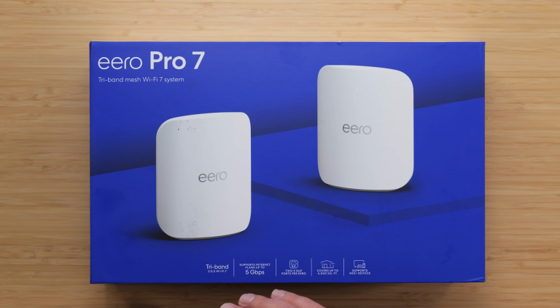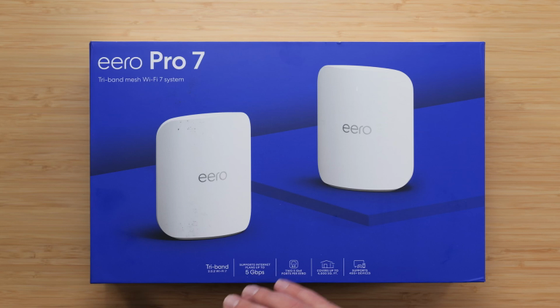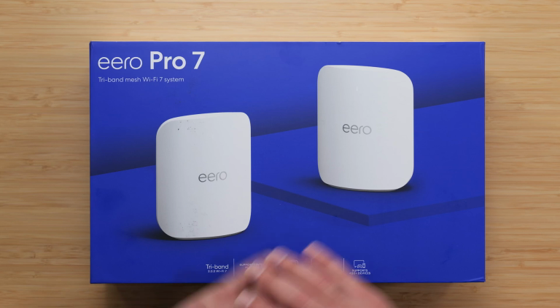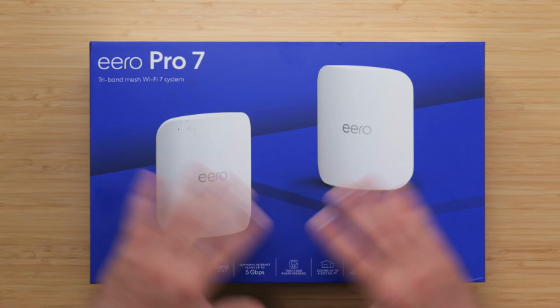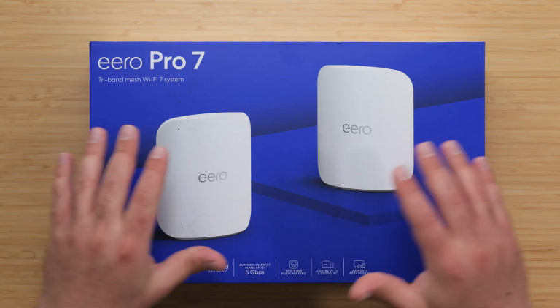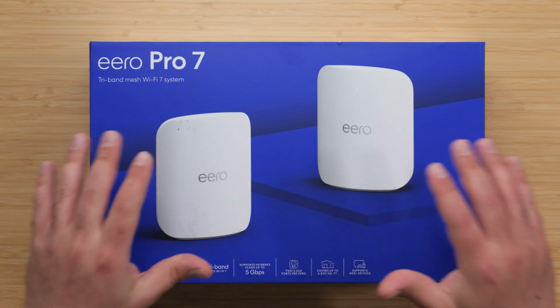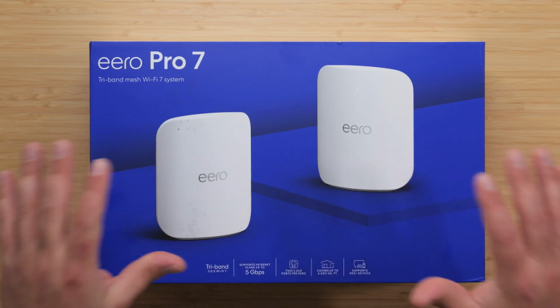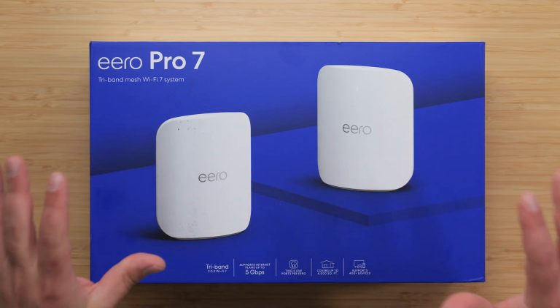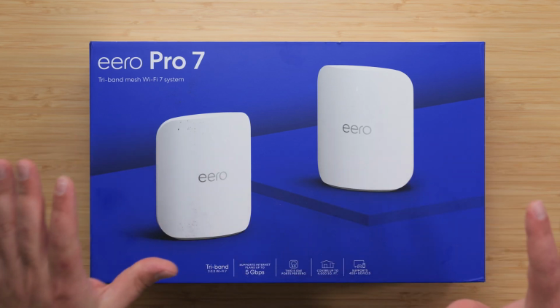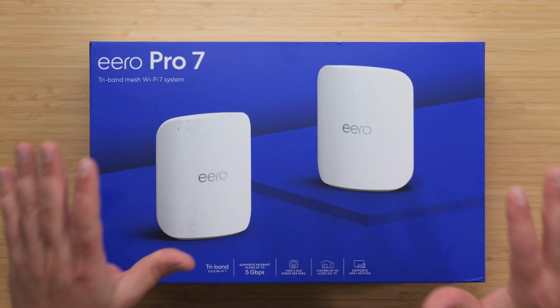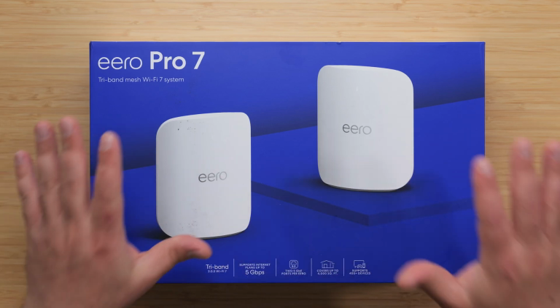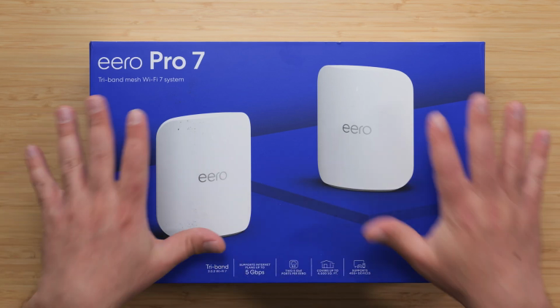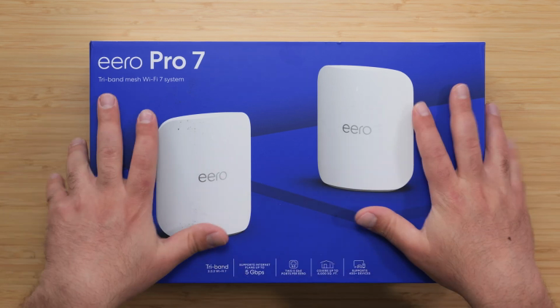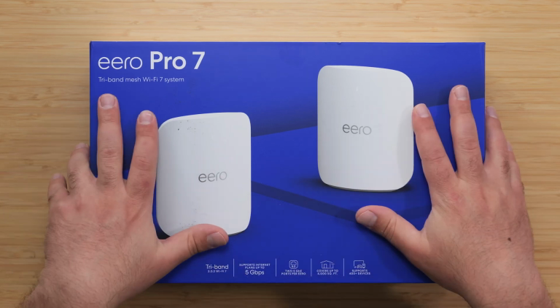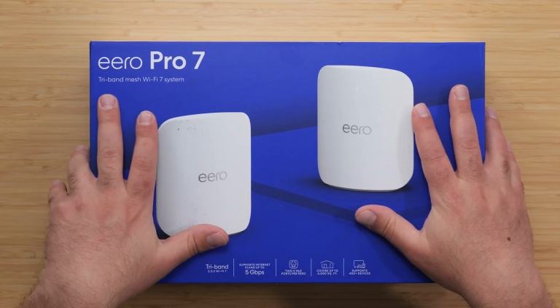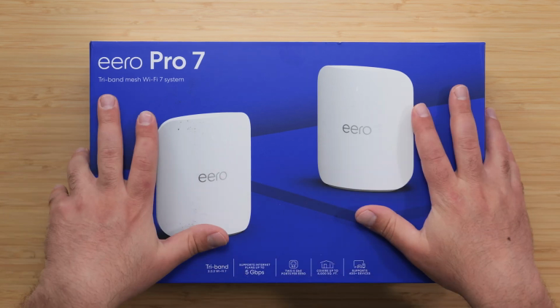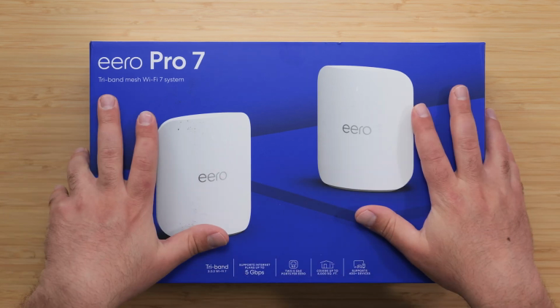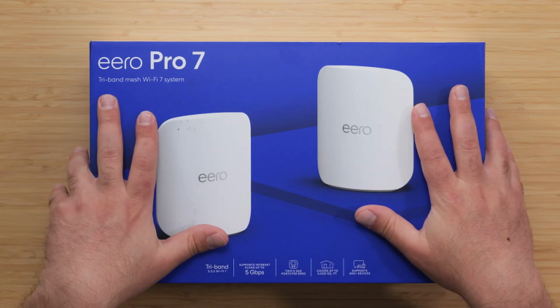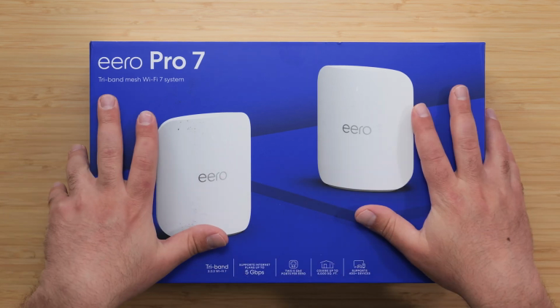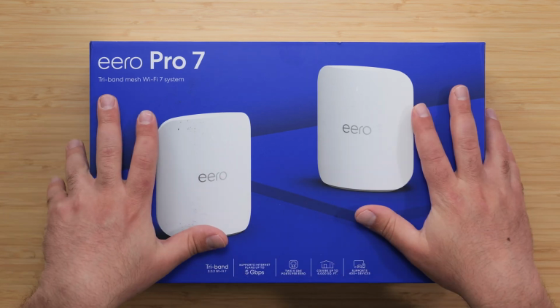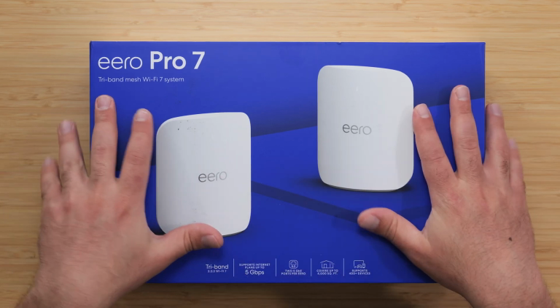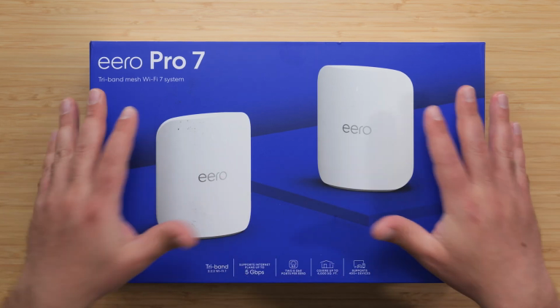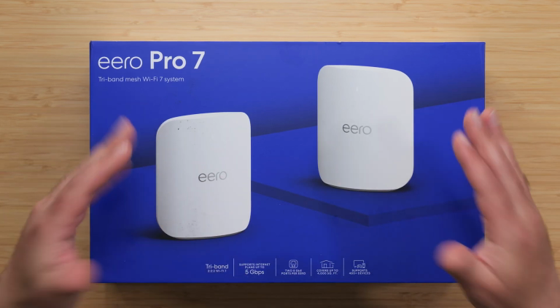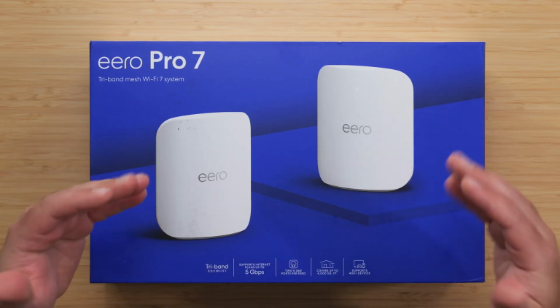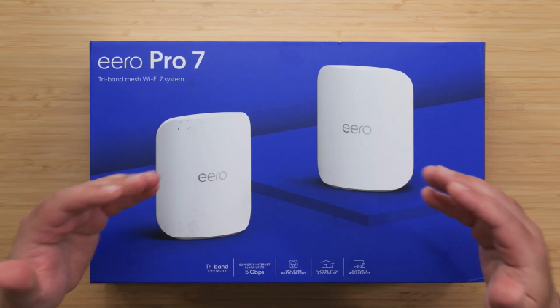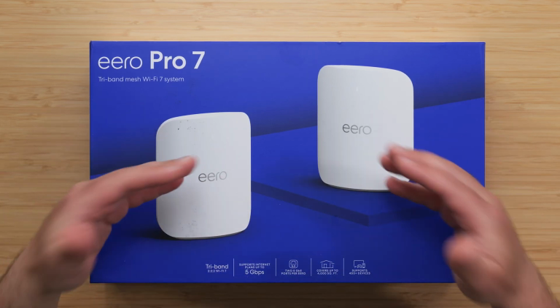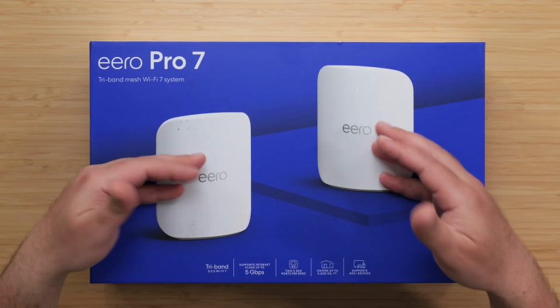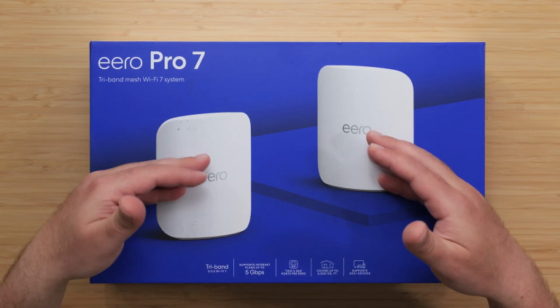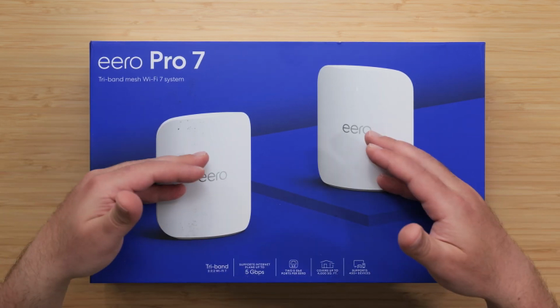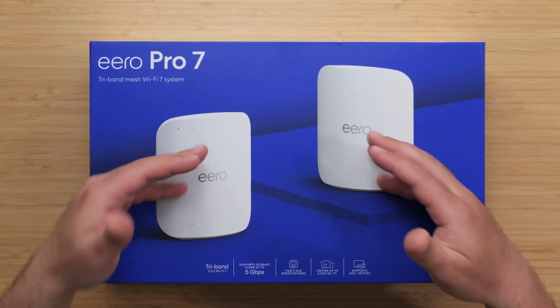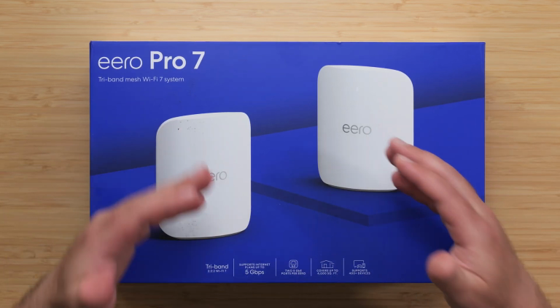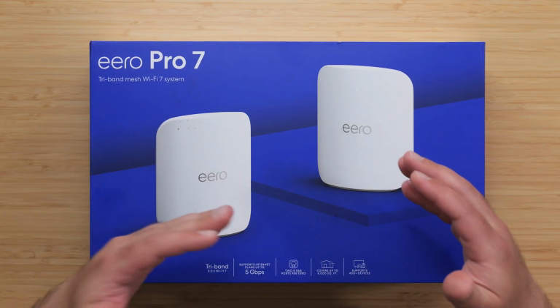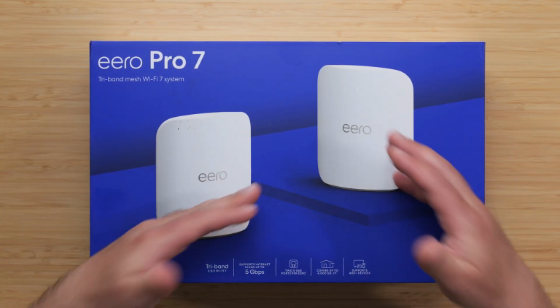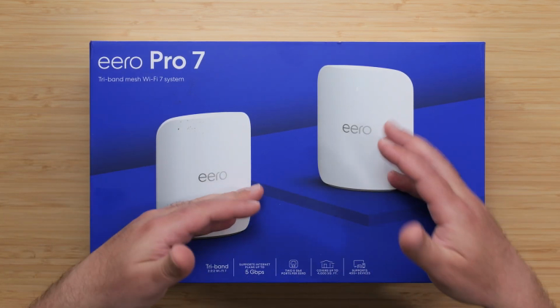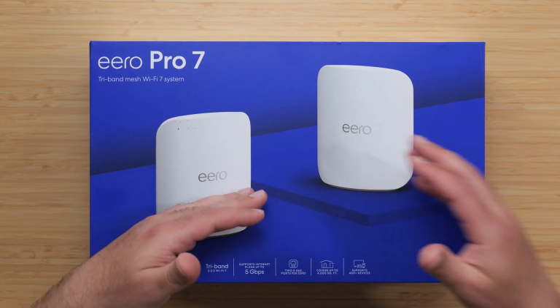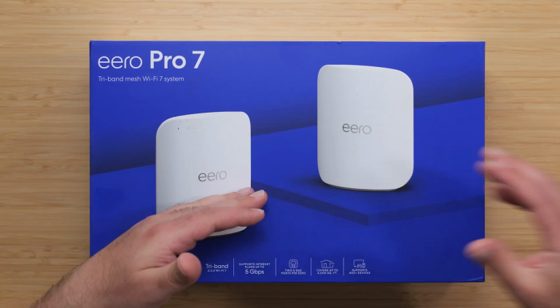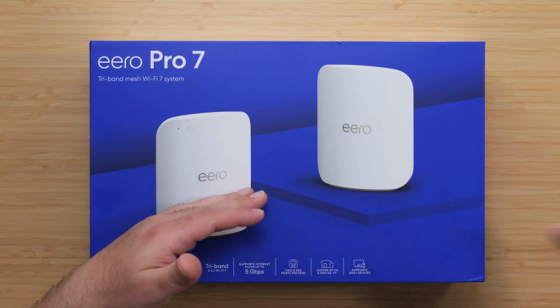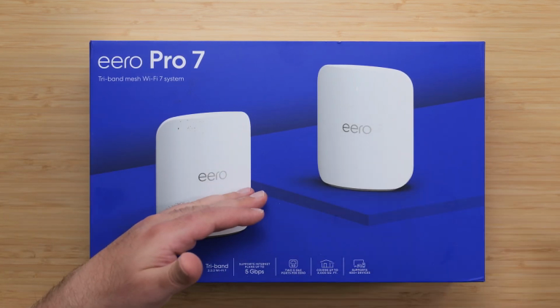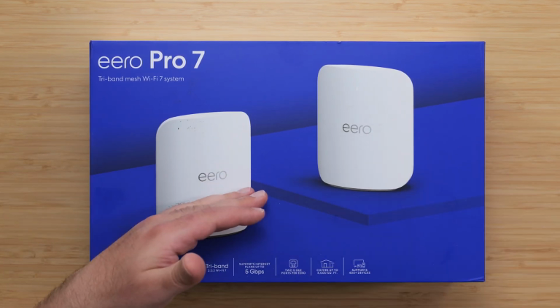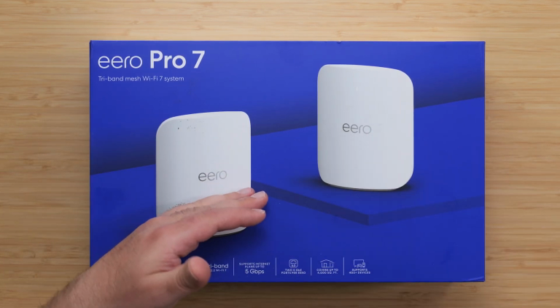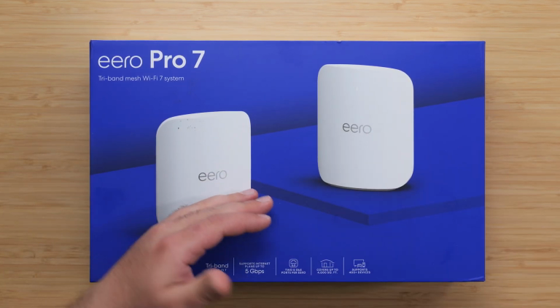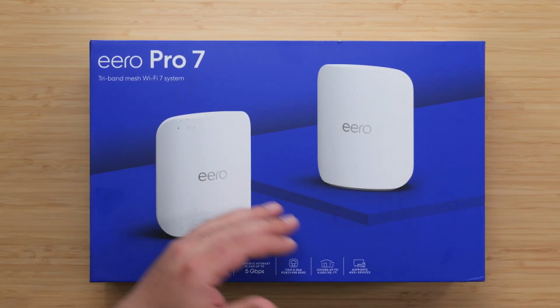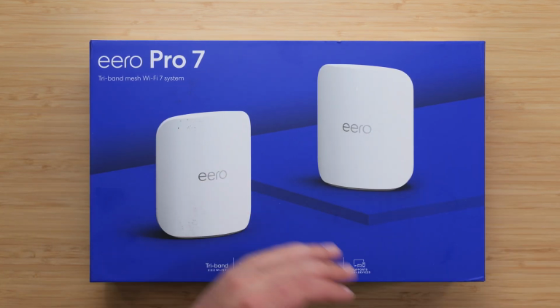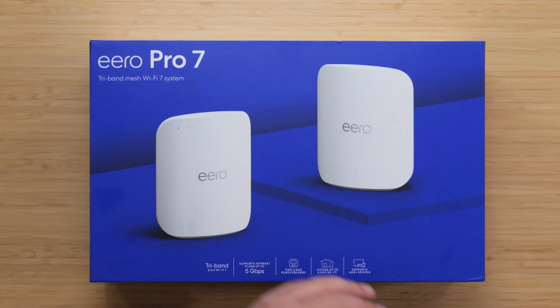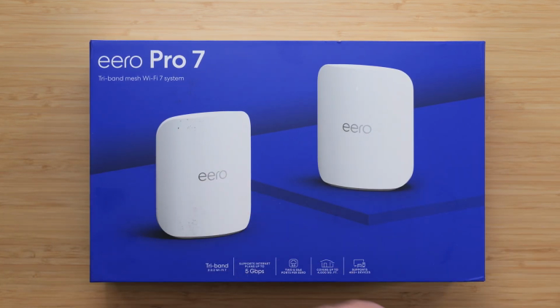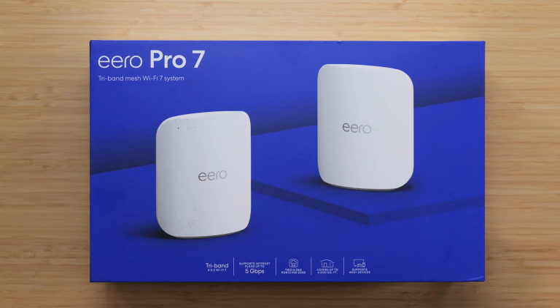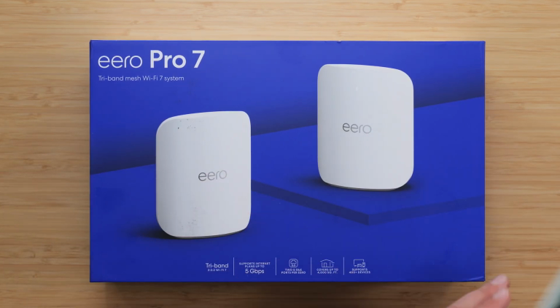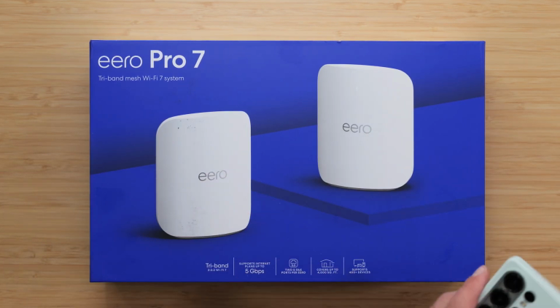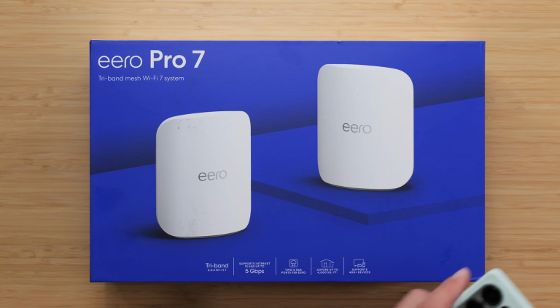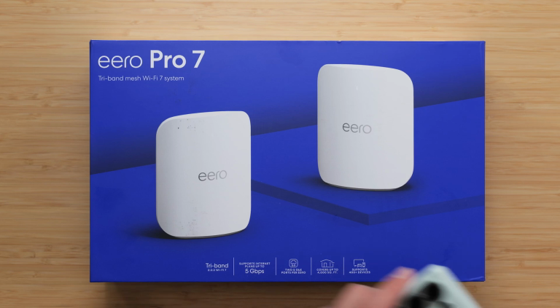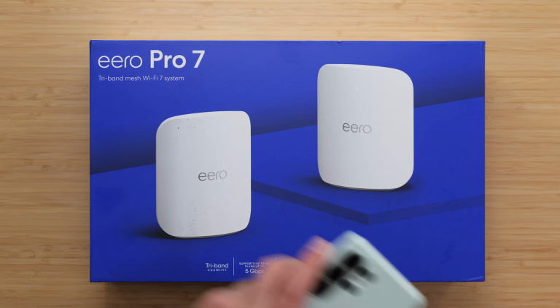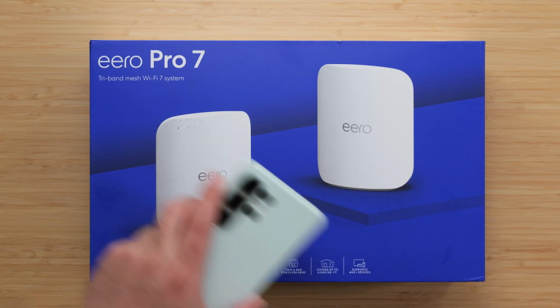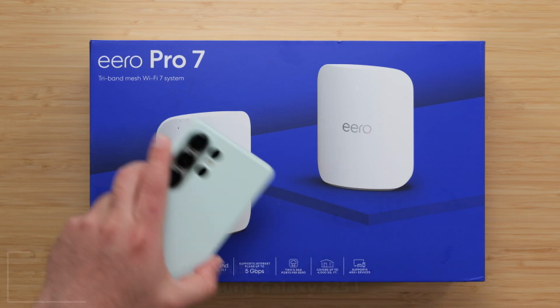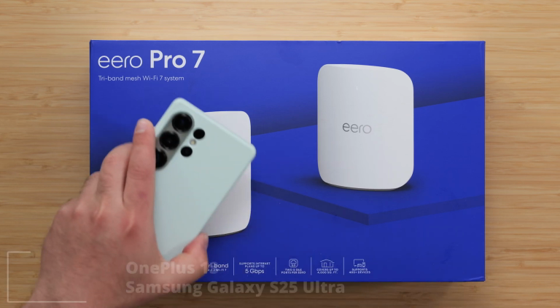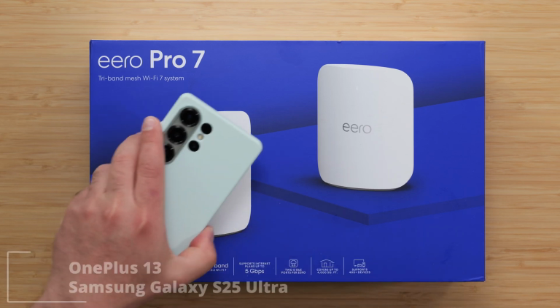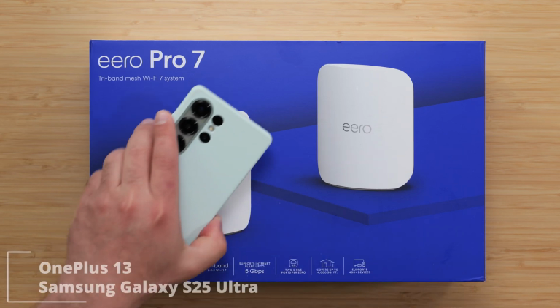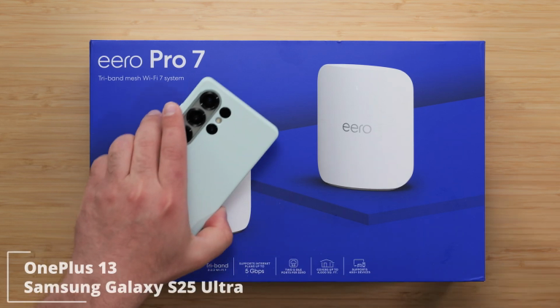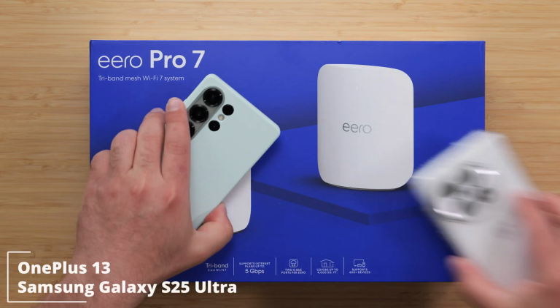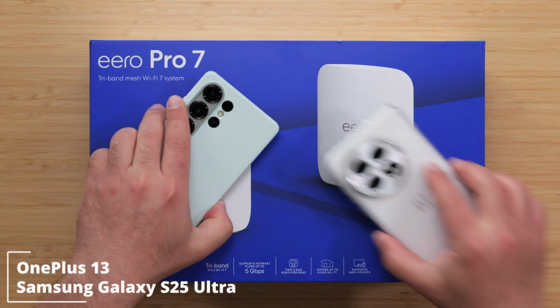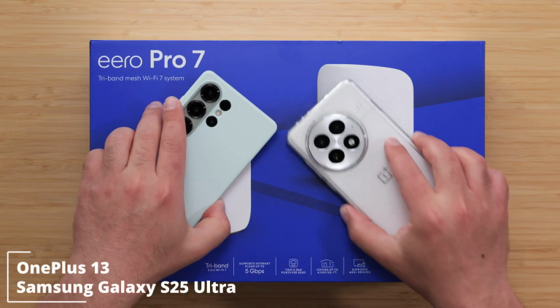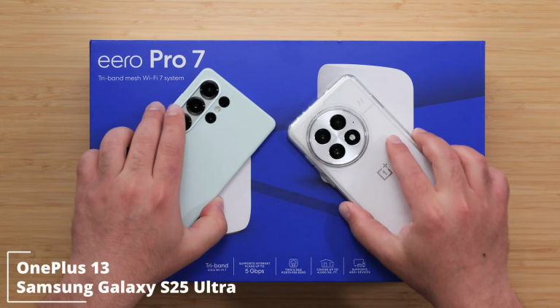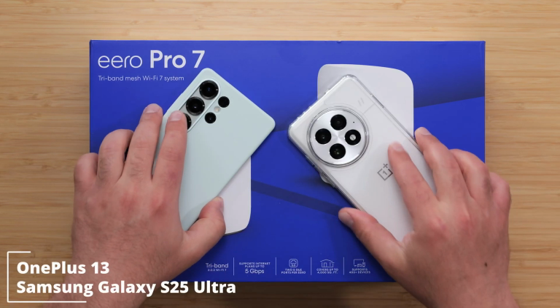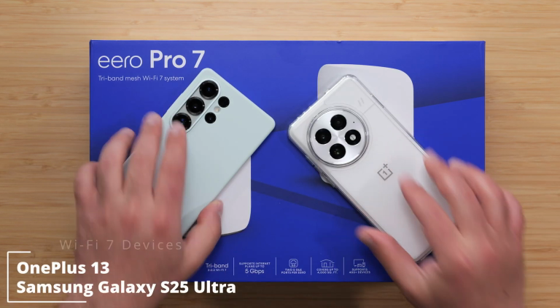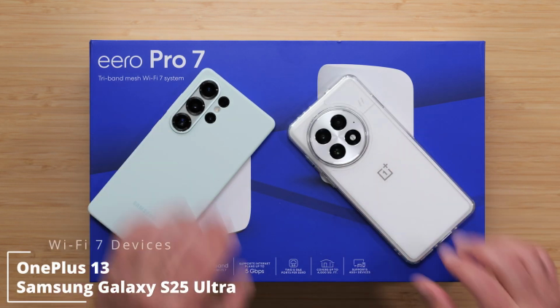What's up guys, just got the new Eero Pro 7. I'm going to unbox this thing, review it, doing my full-on speed test and range test with my Wi-Fi 7 devices.